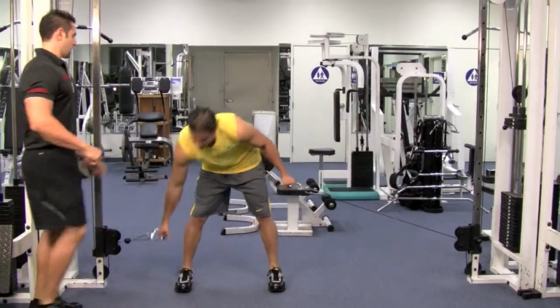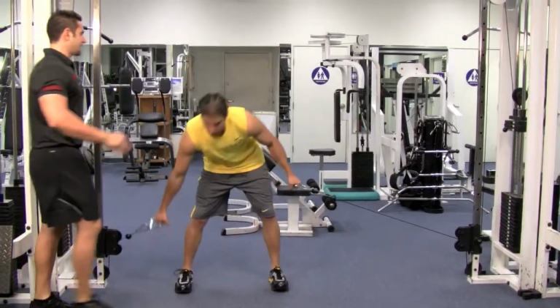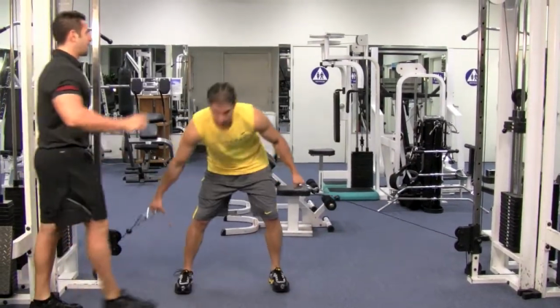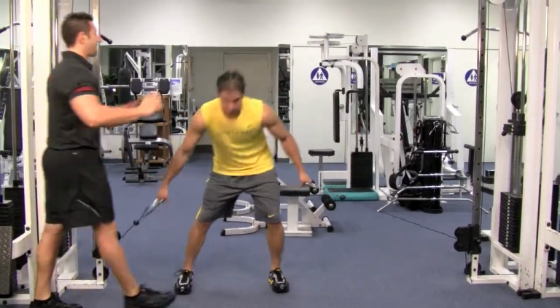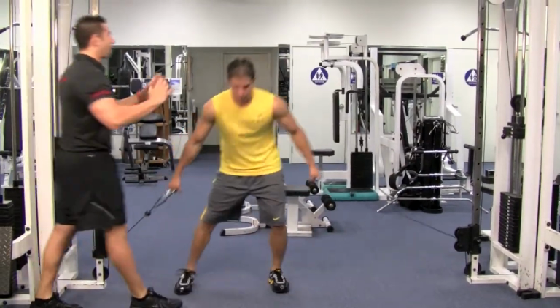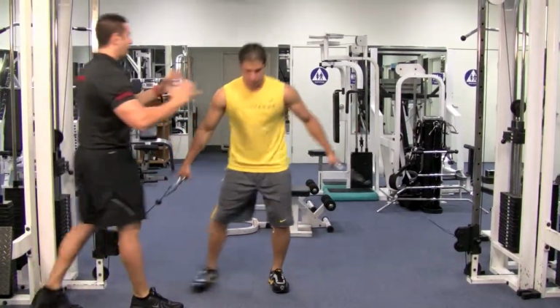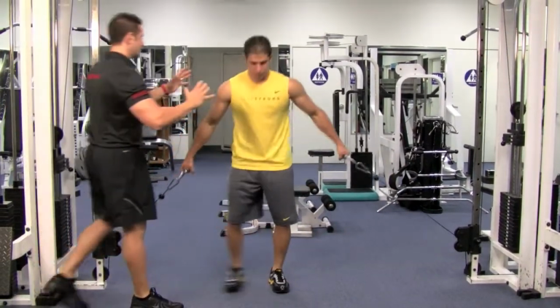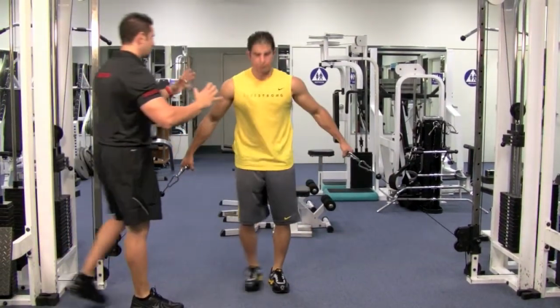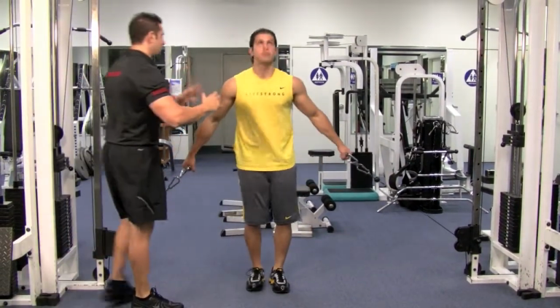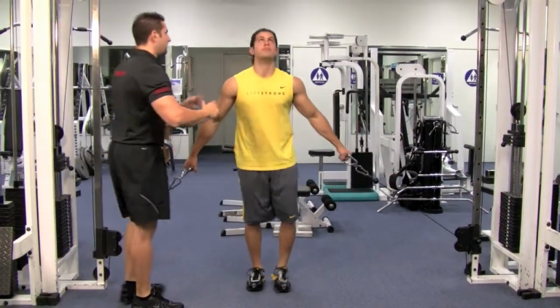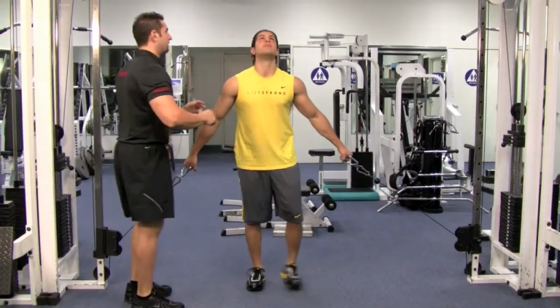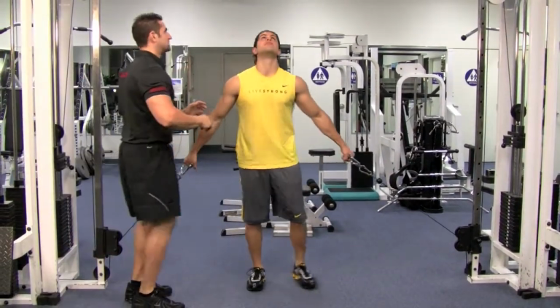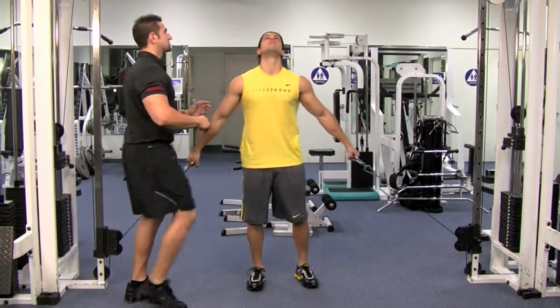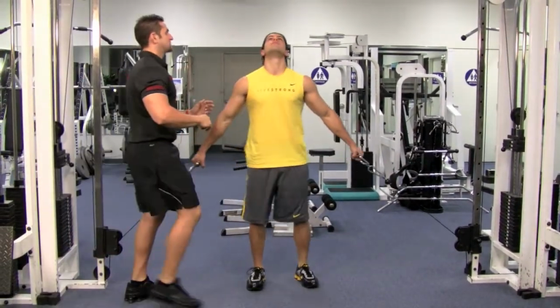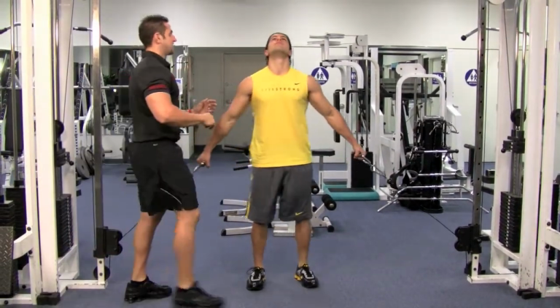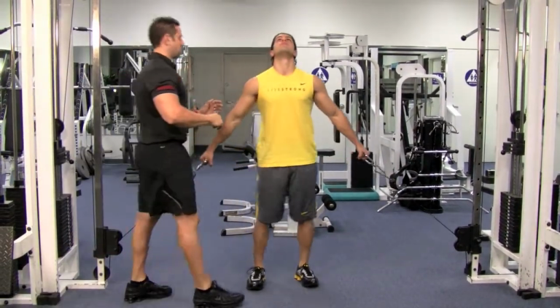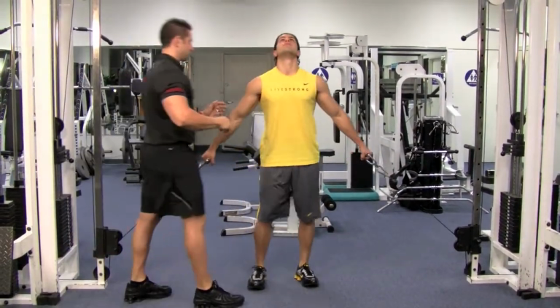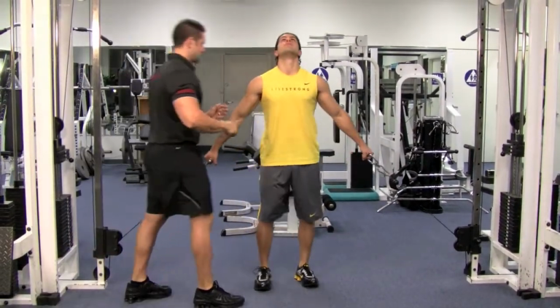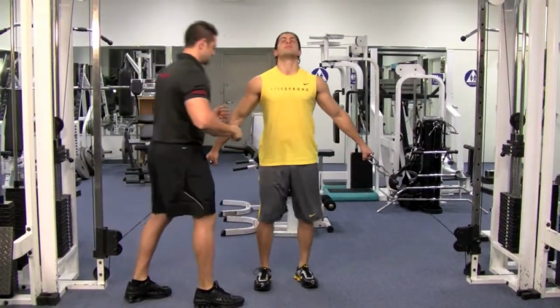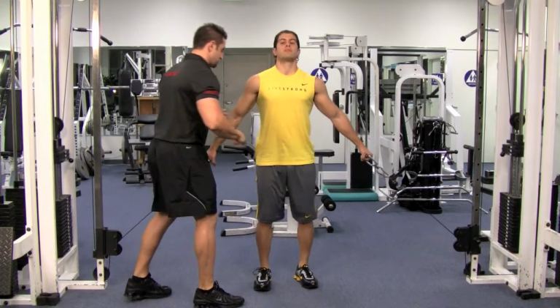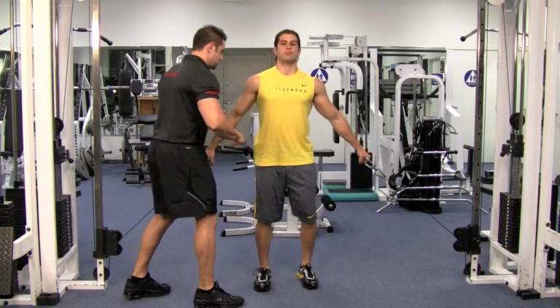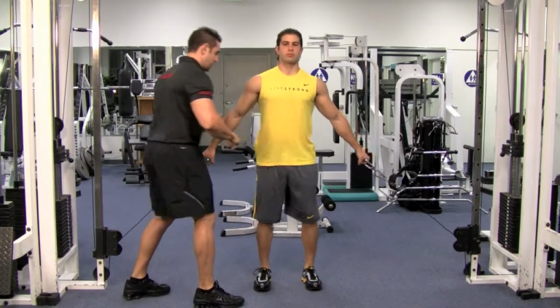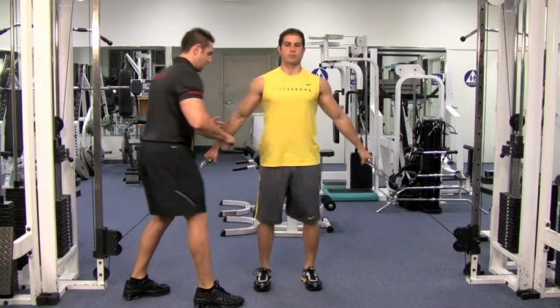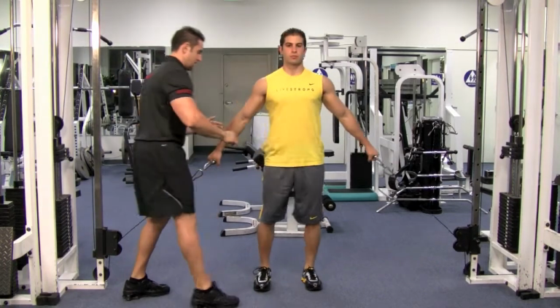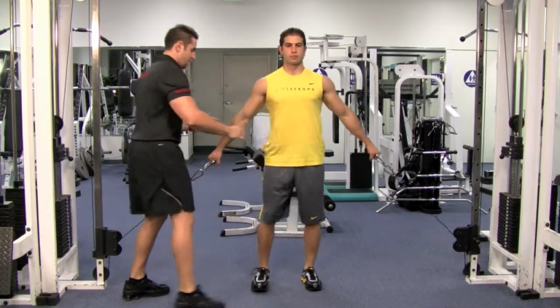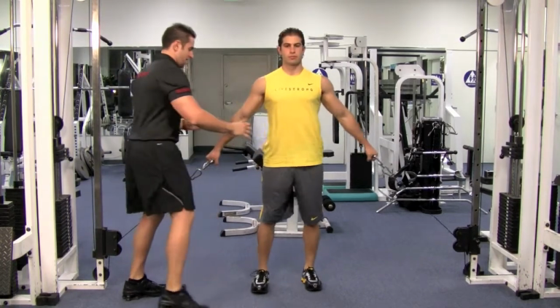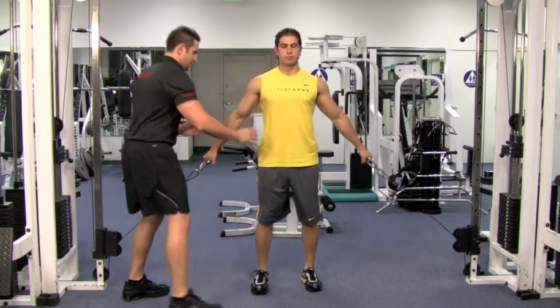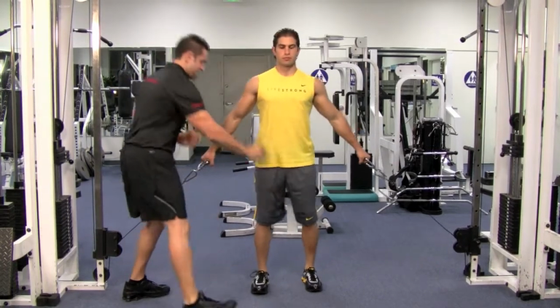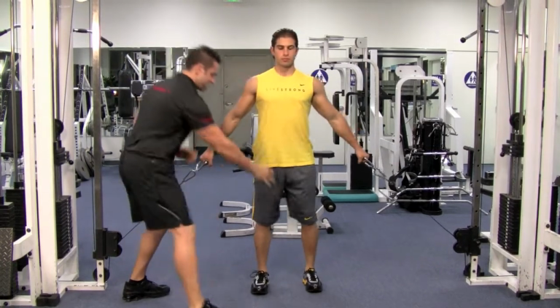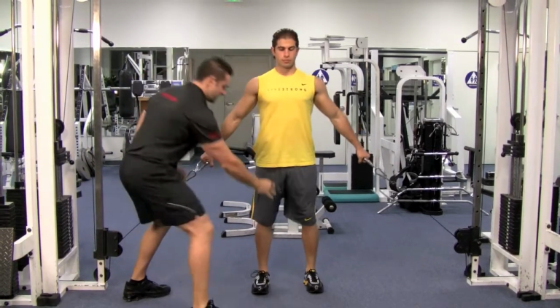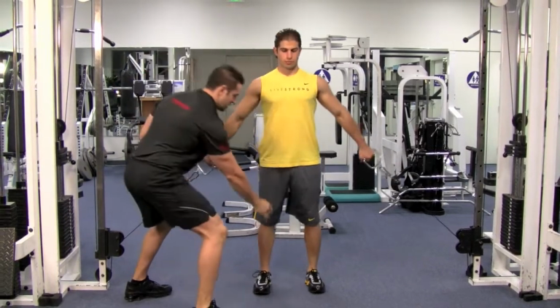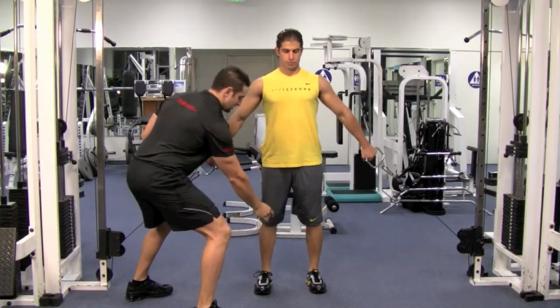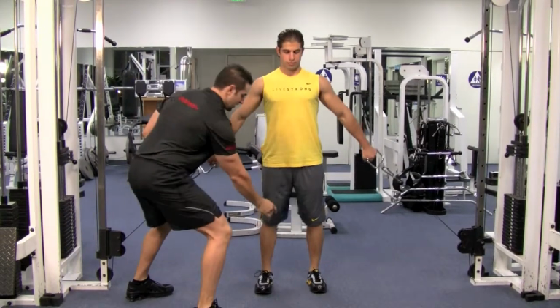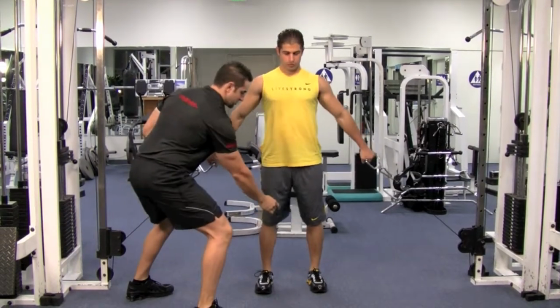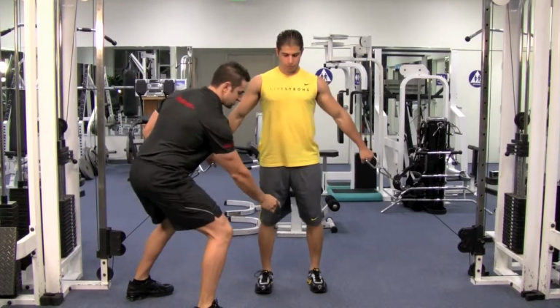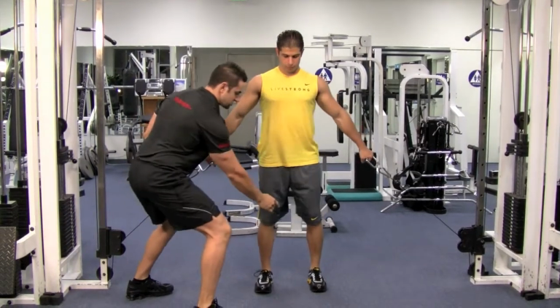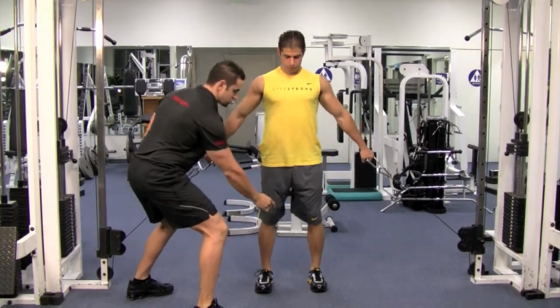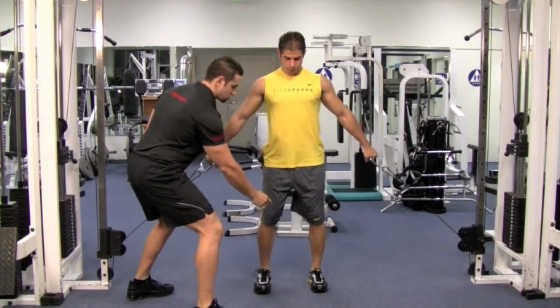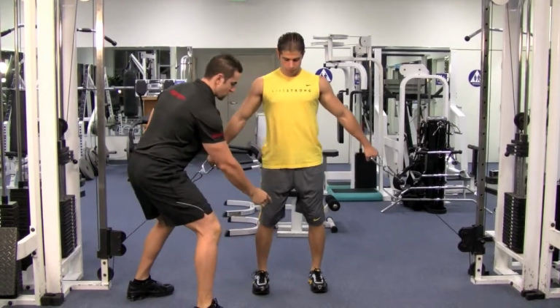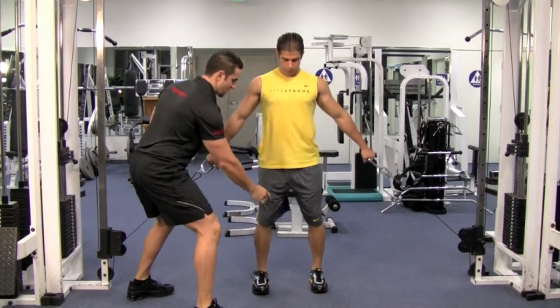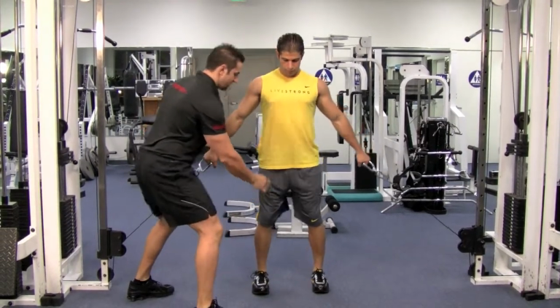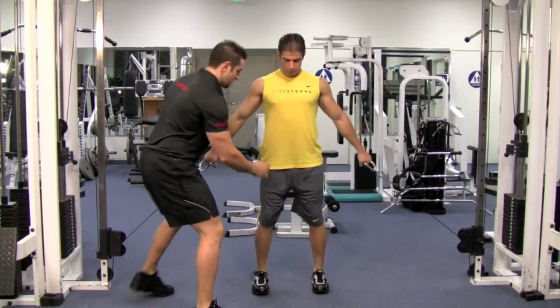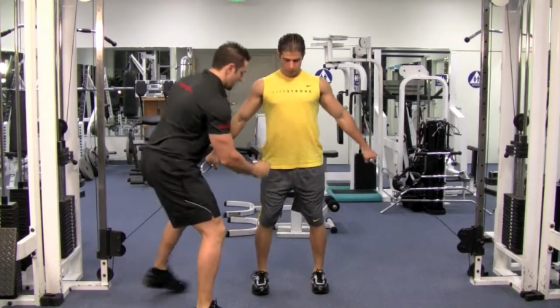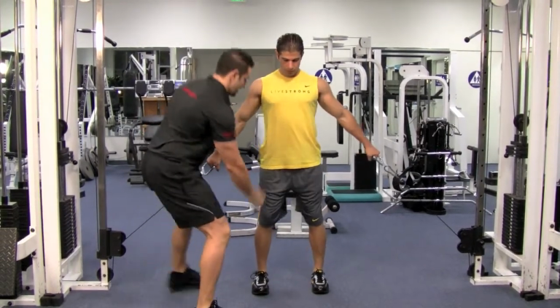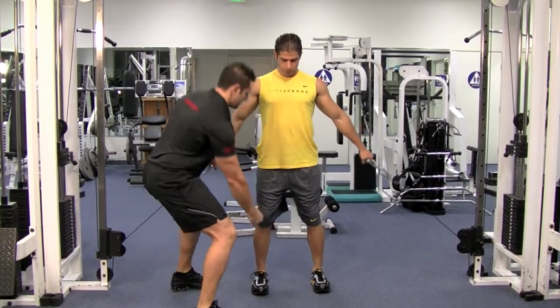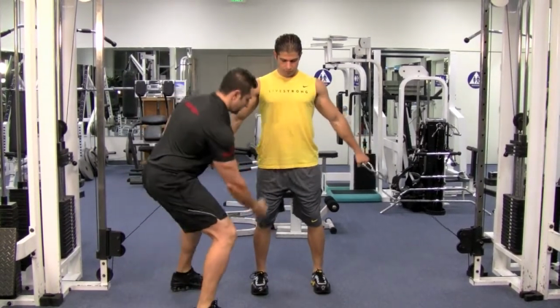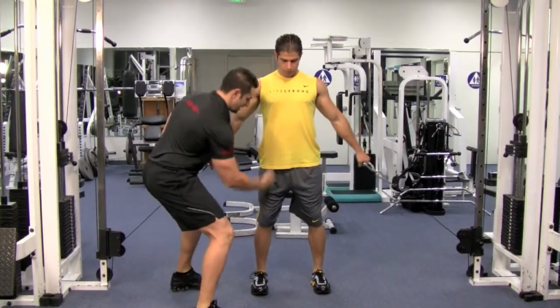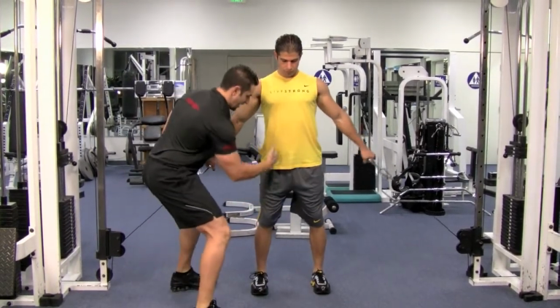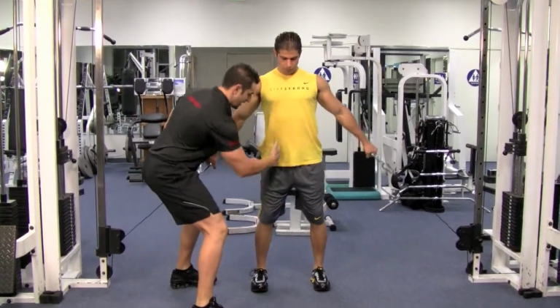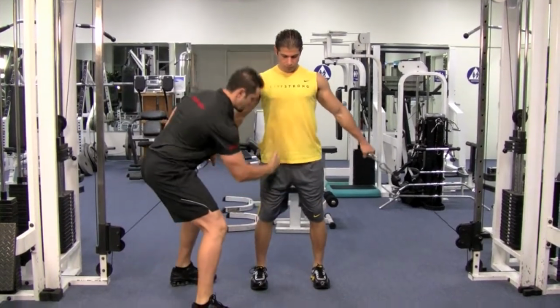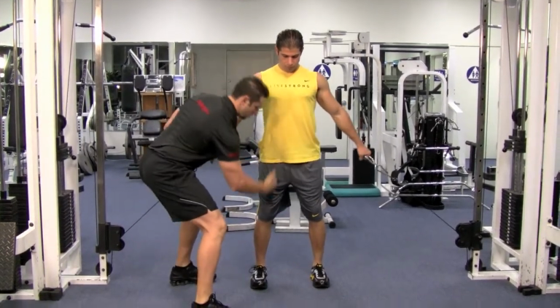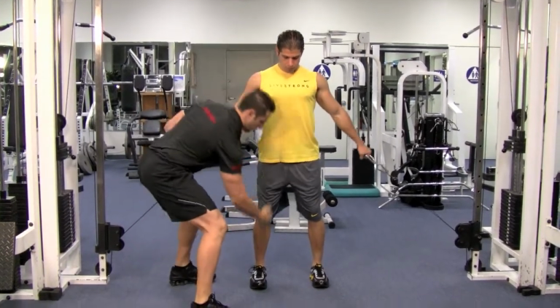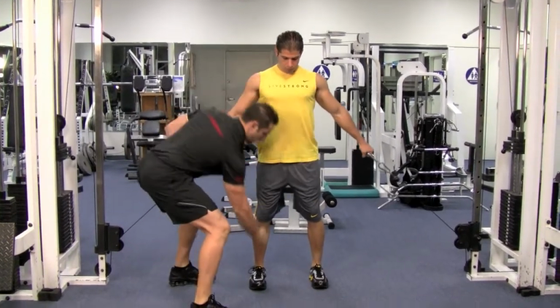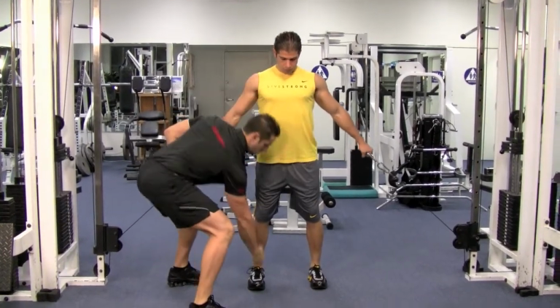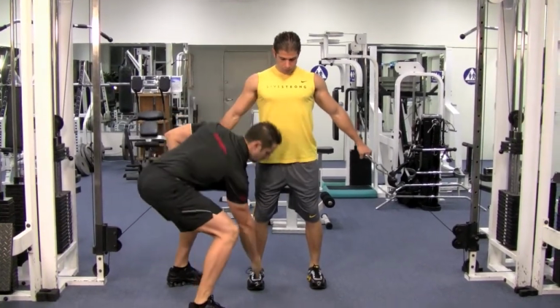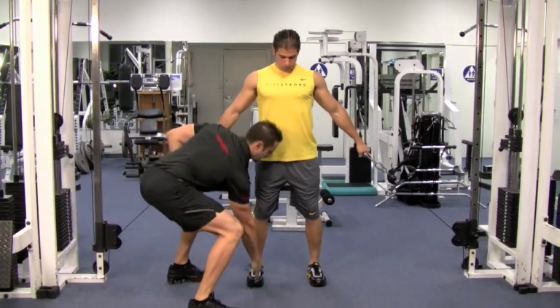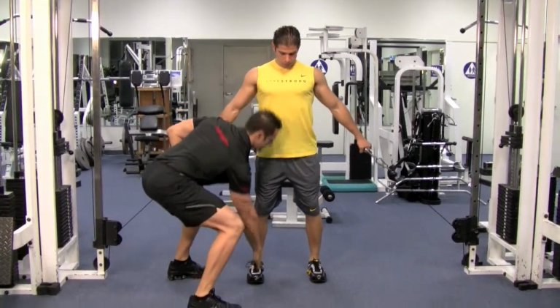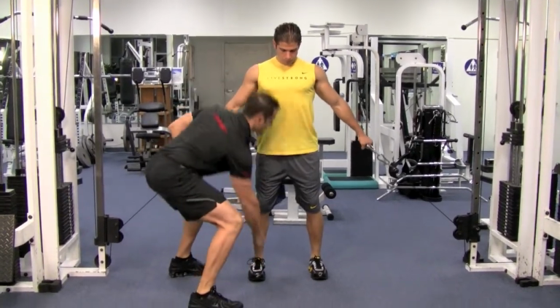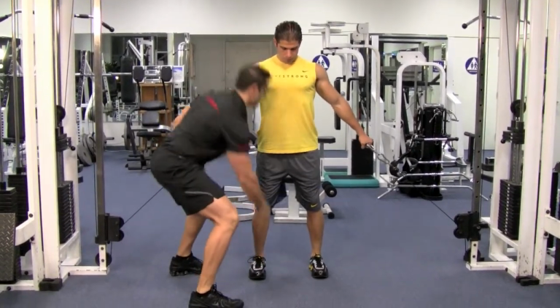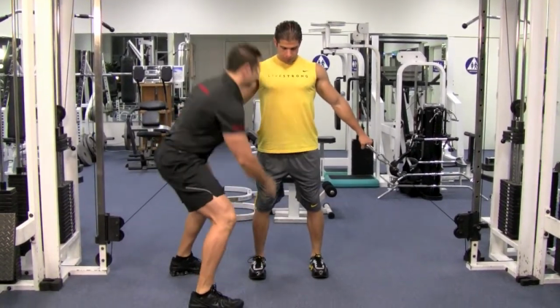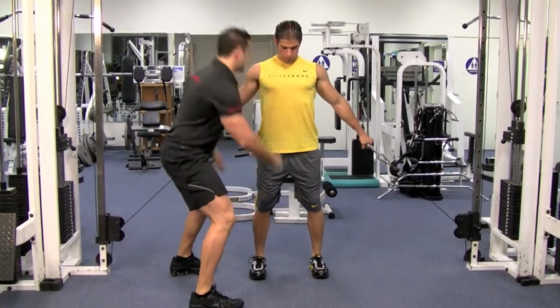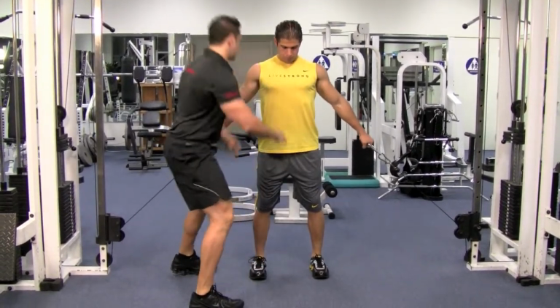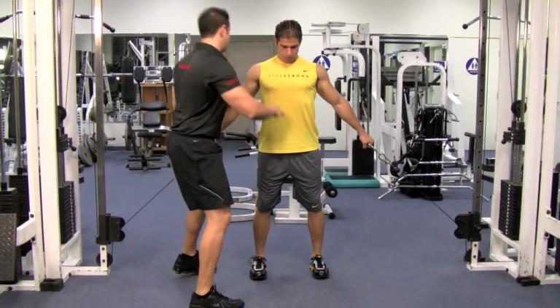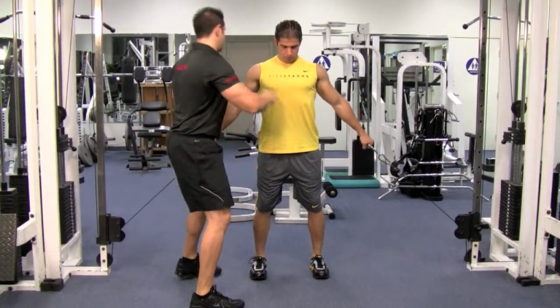Get right in the middle, the center of this machine. Feet nice and straight — hip, knee, ankle all lined up. Beautiful.